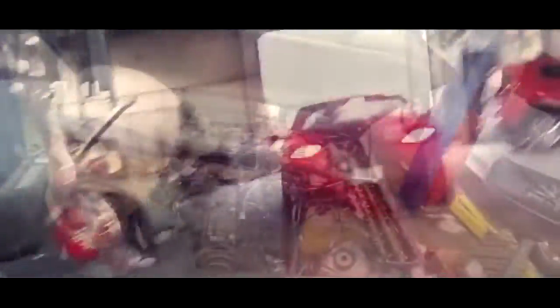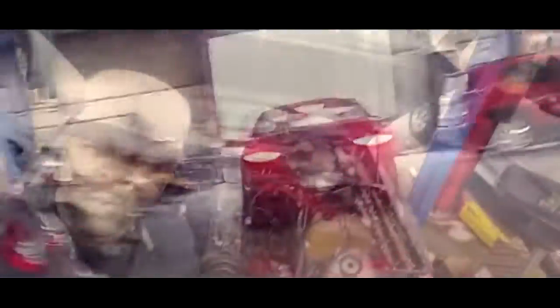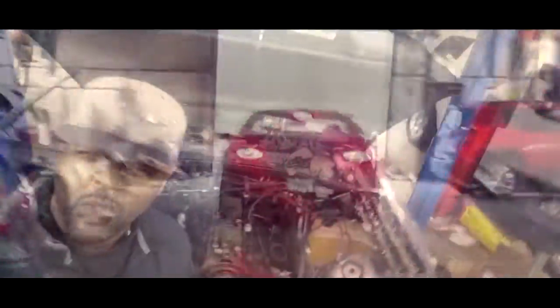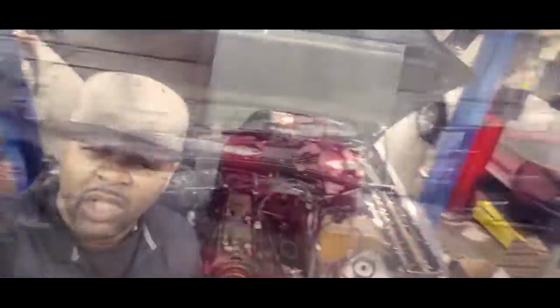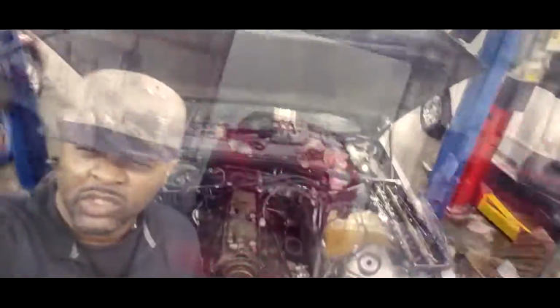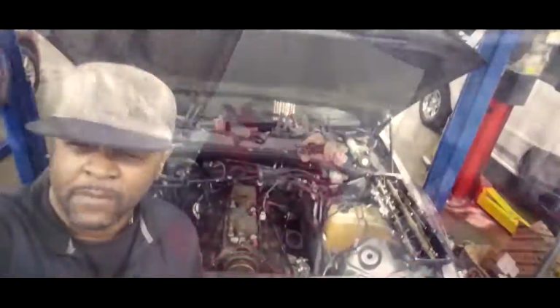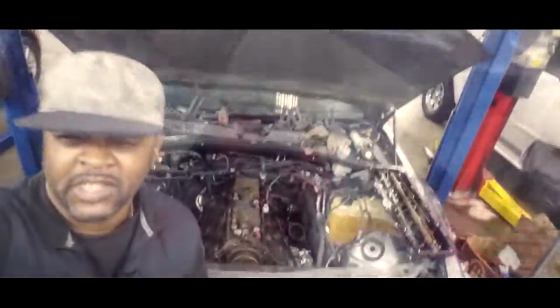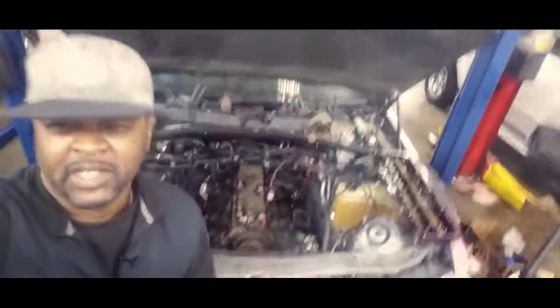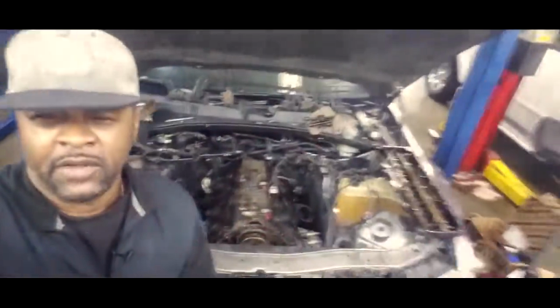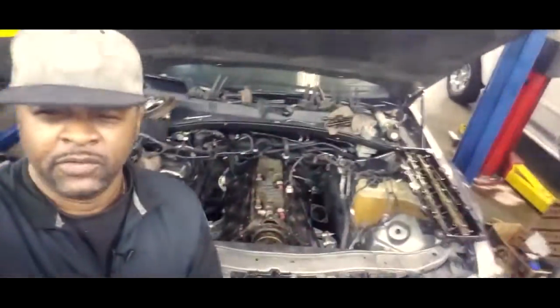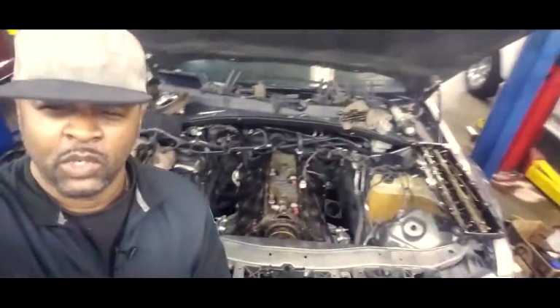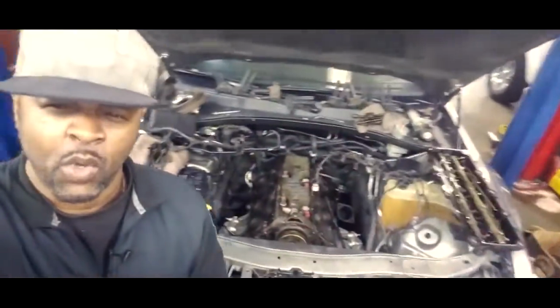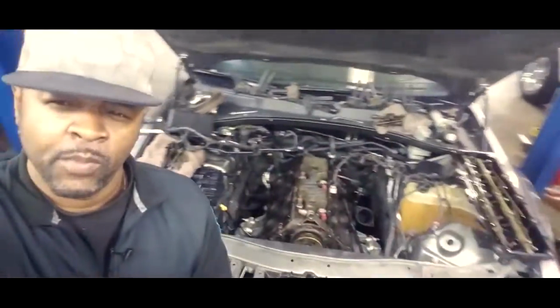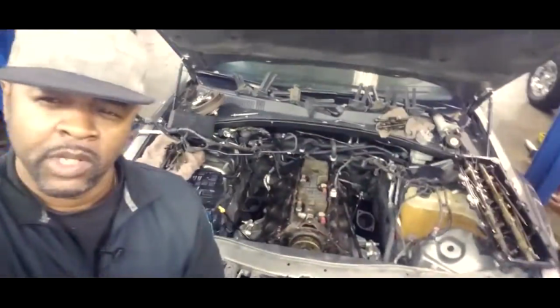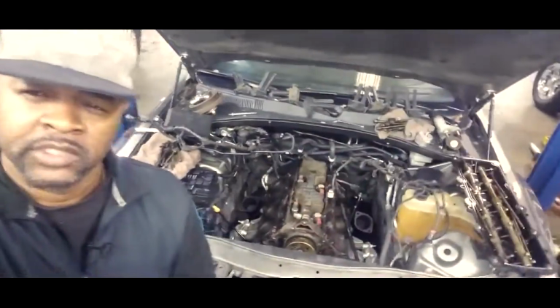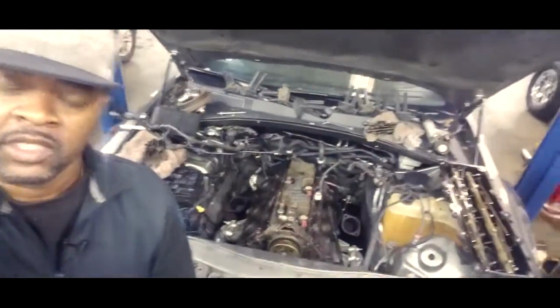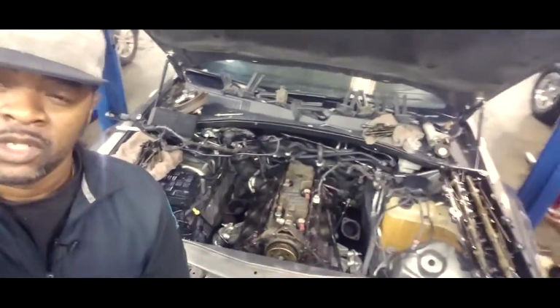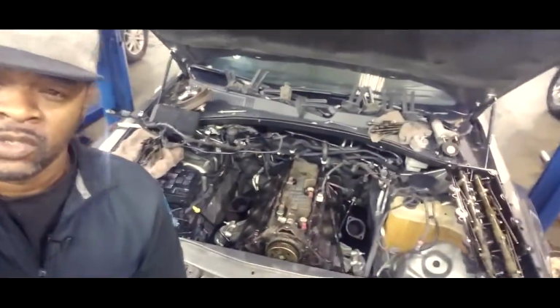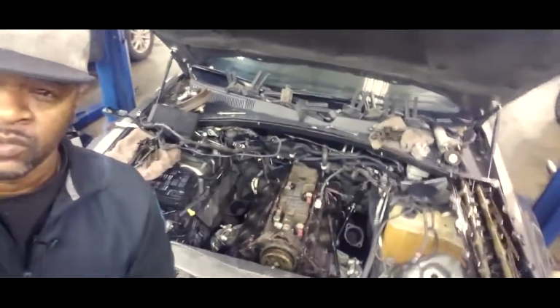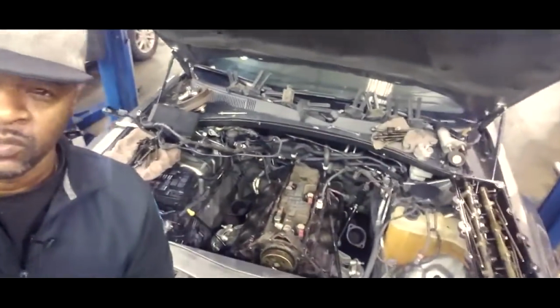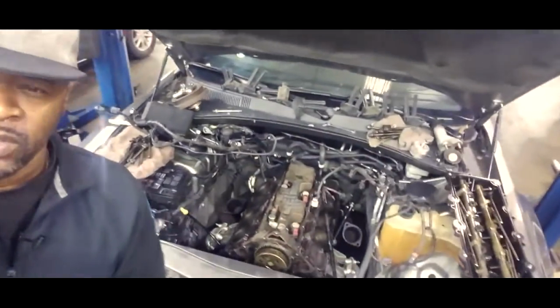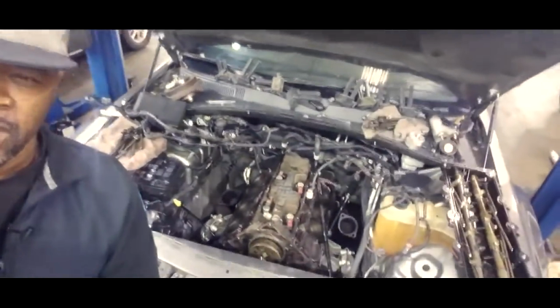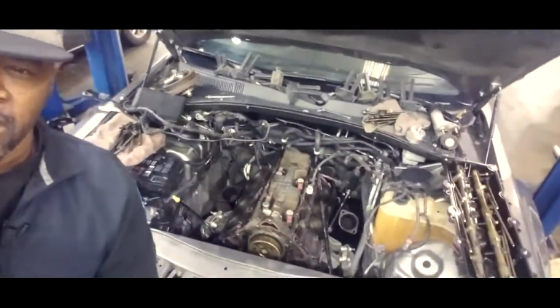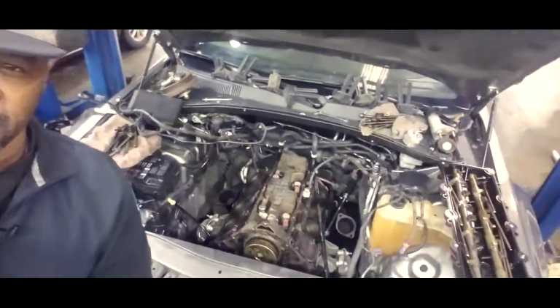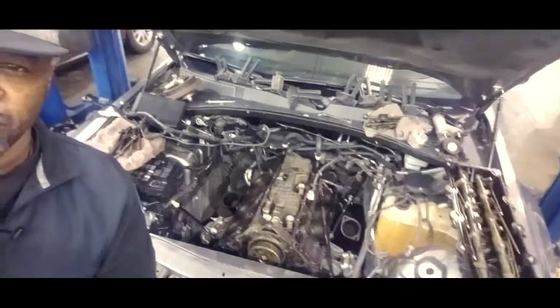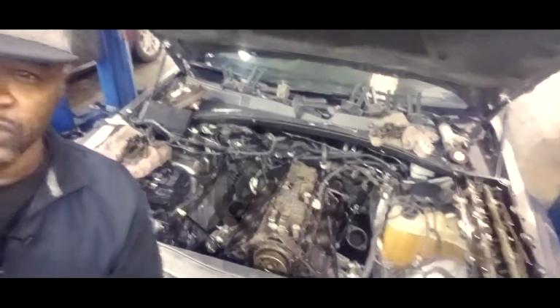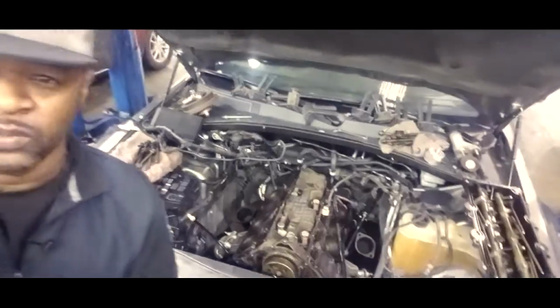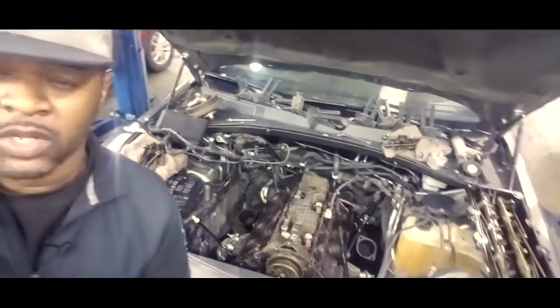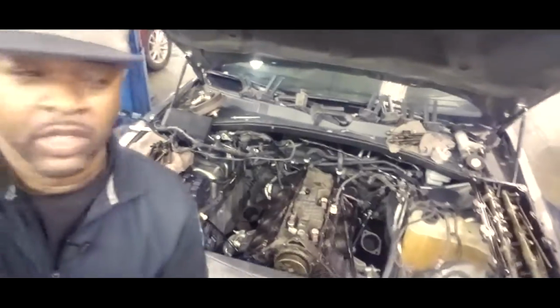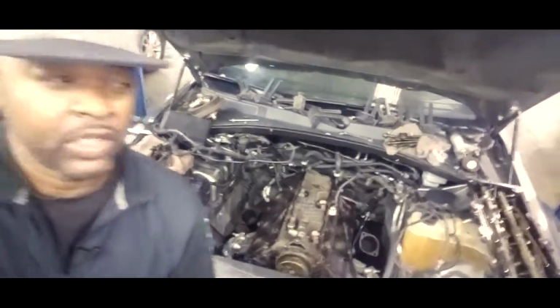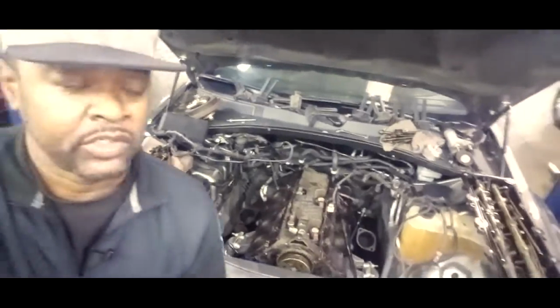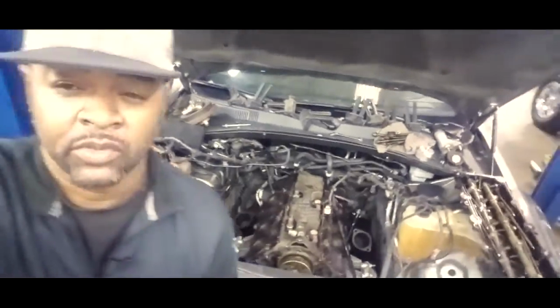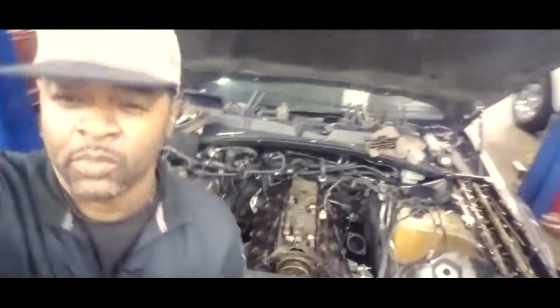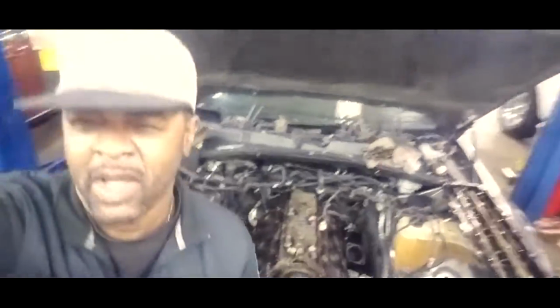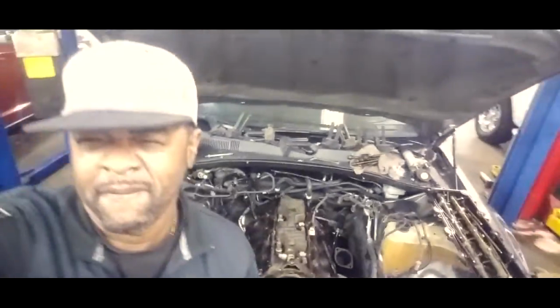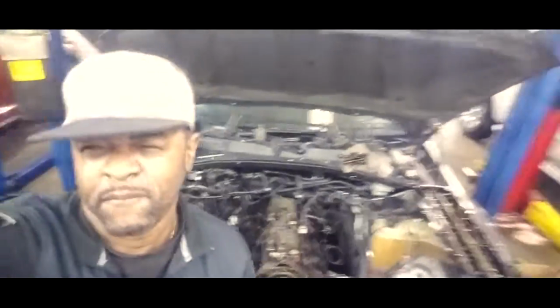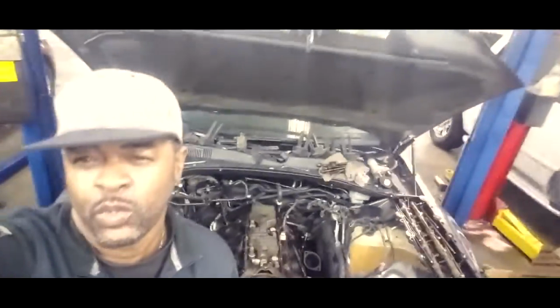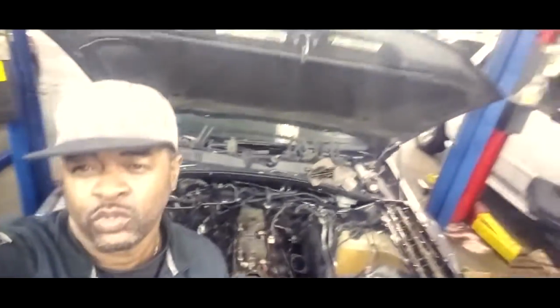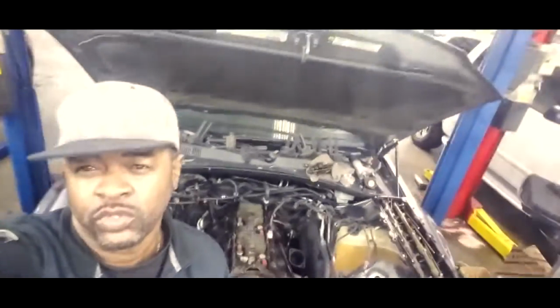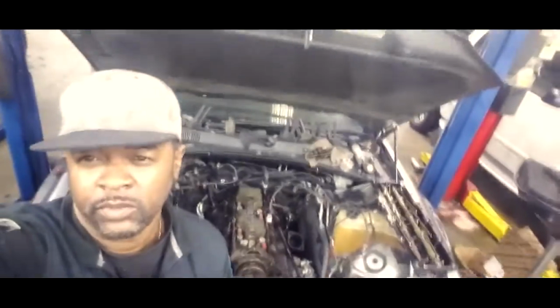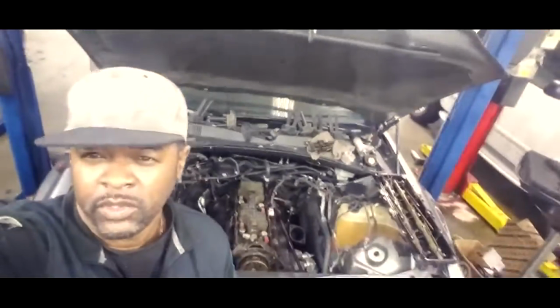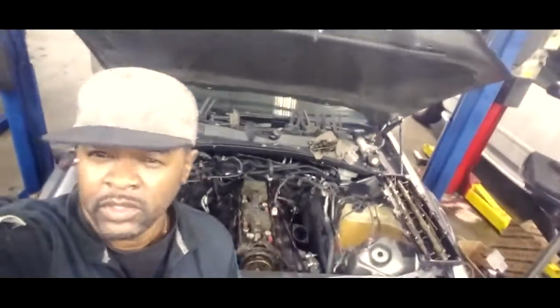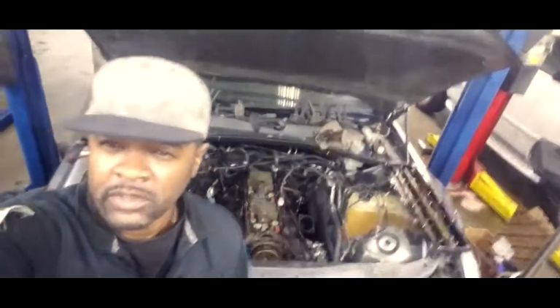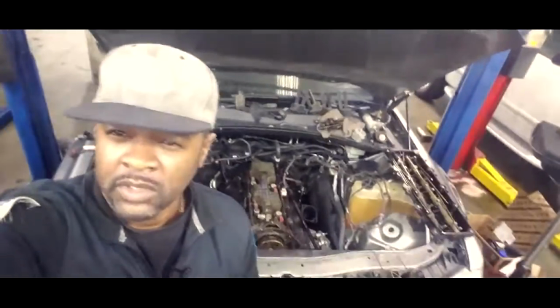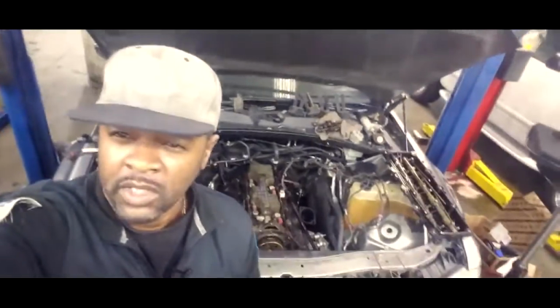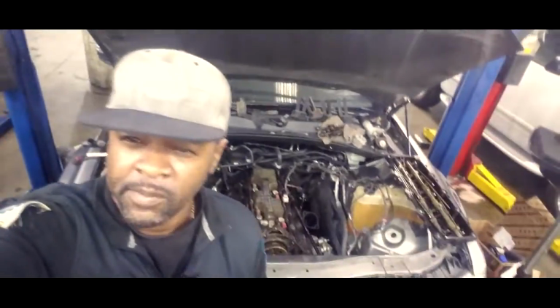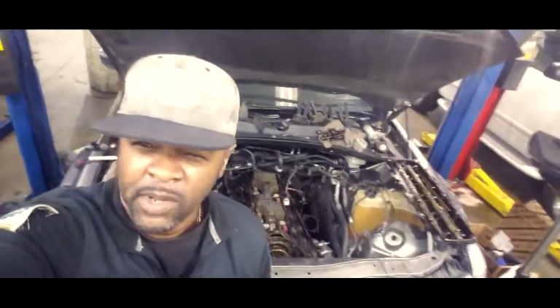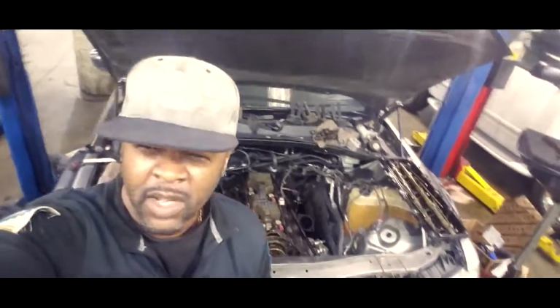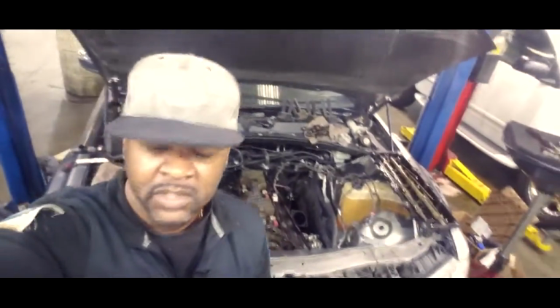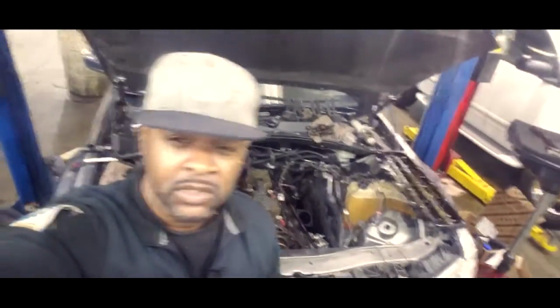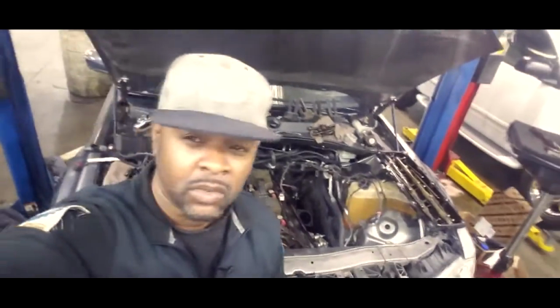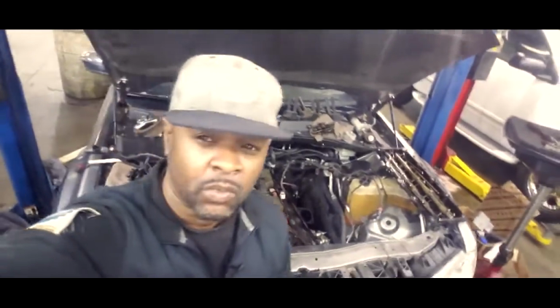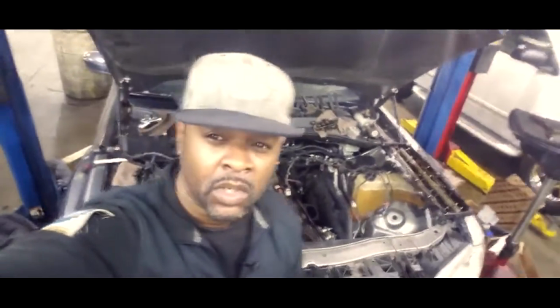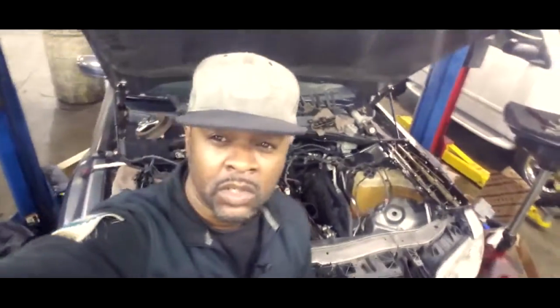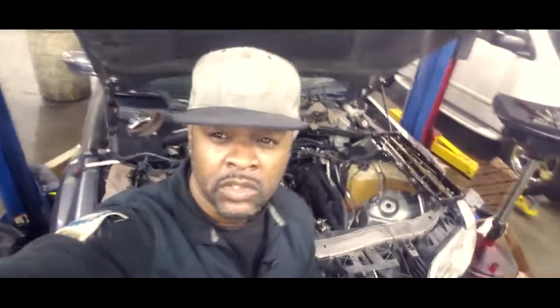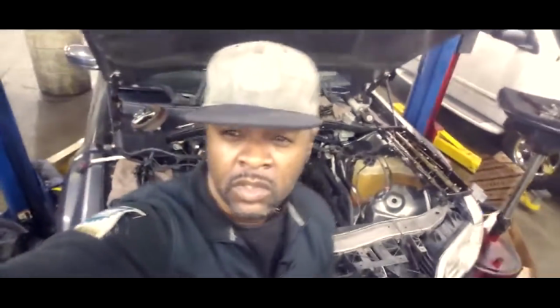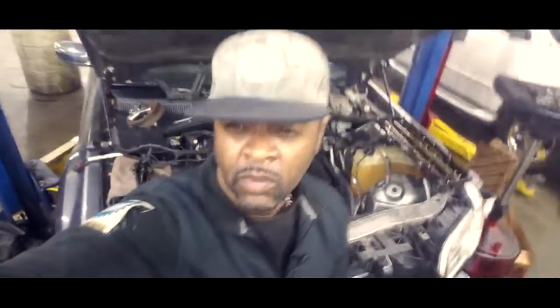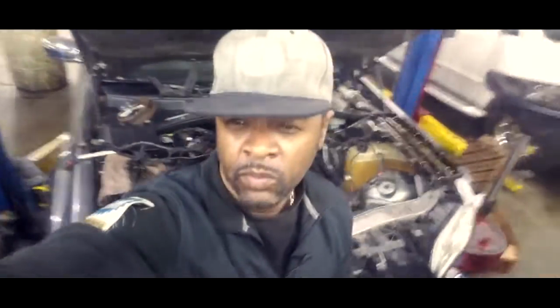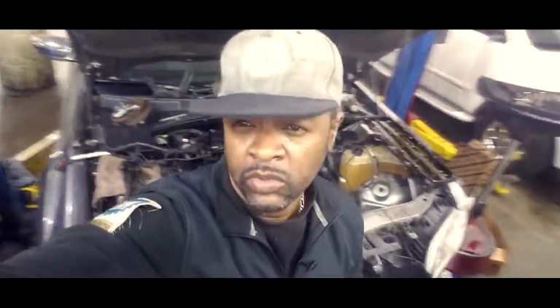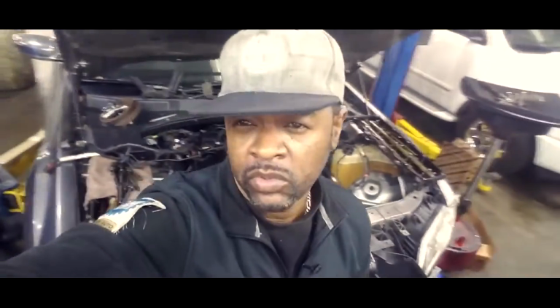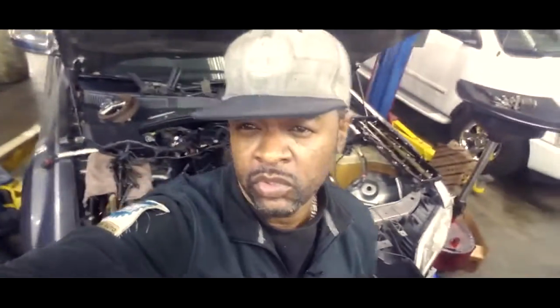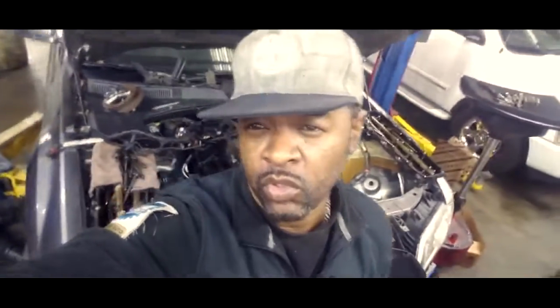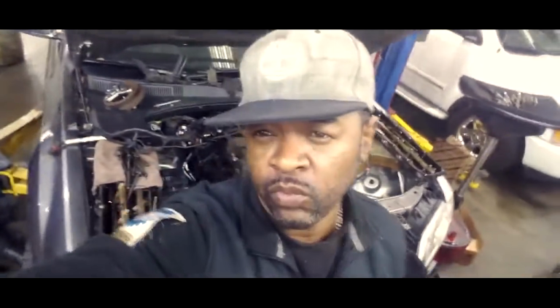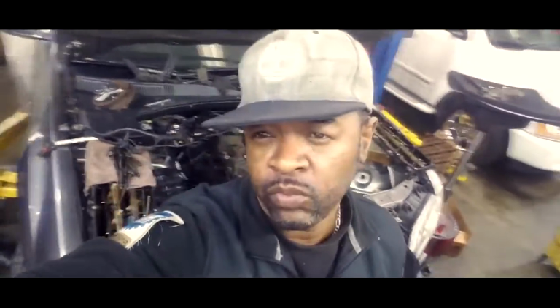Welcome back to the channel. Today y'all can see what we're working on. We got this Chrysler — I think it's a Charger — it's got the 5.7 Hemi in it.